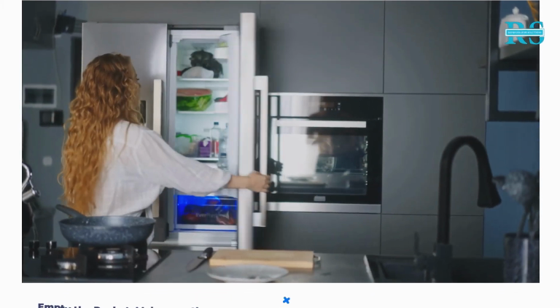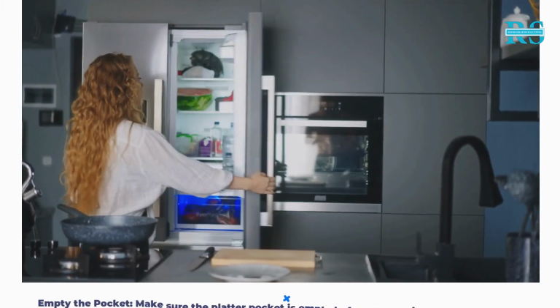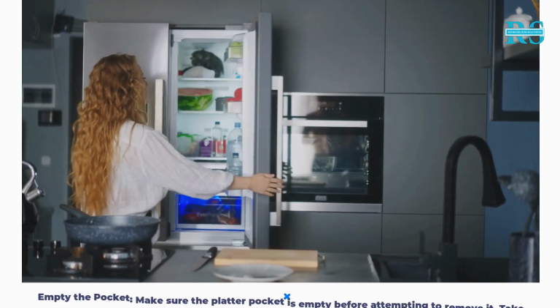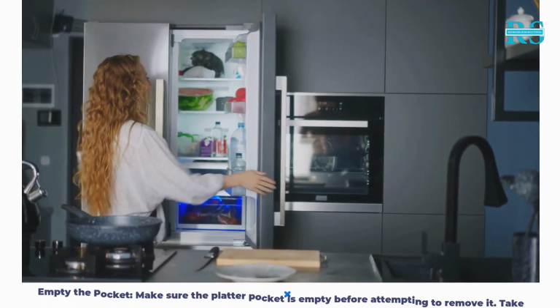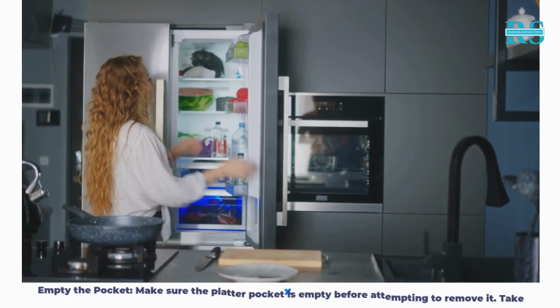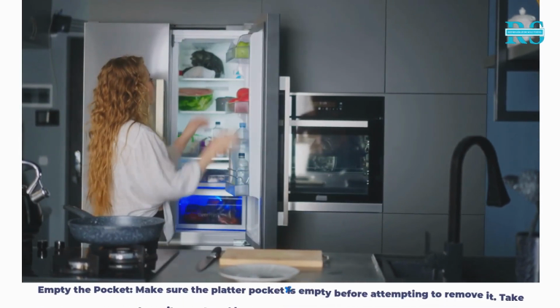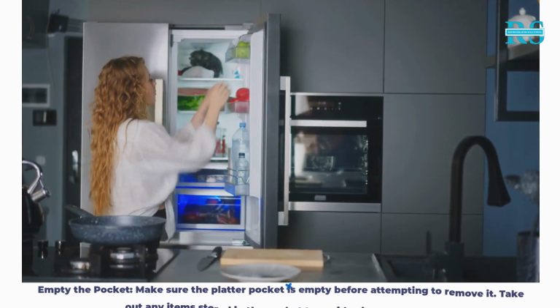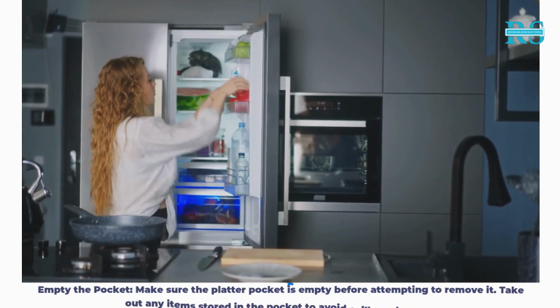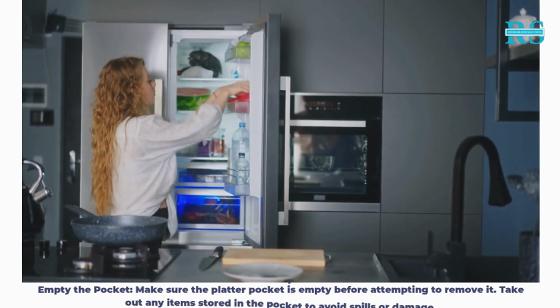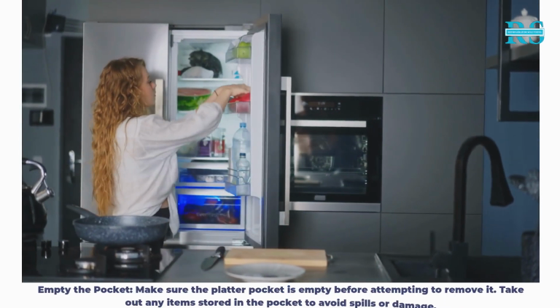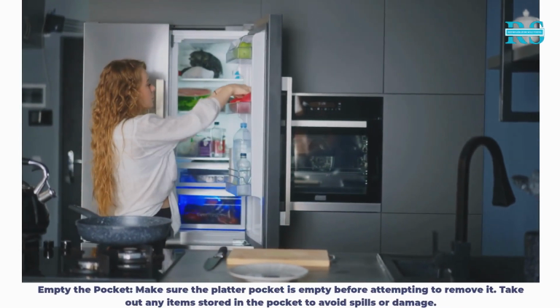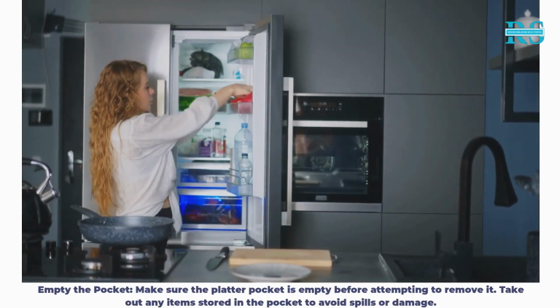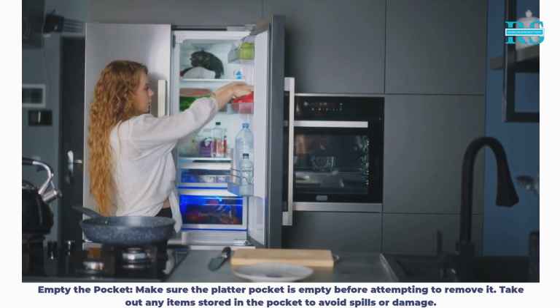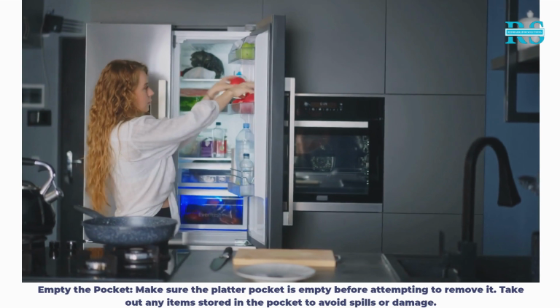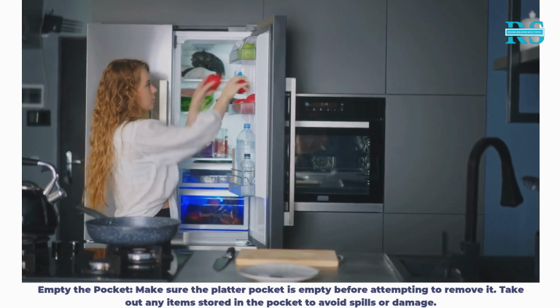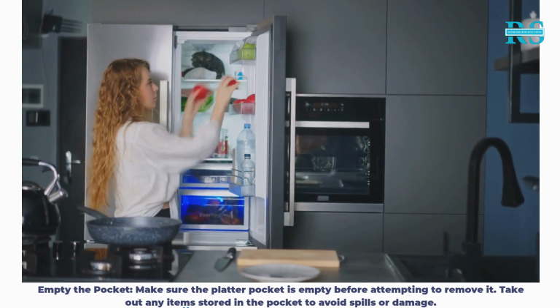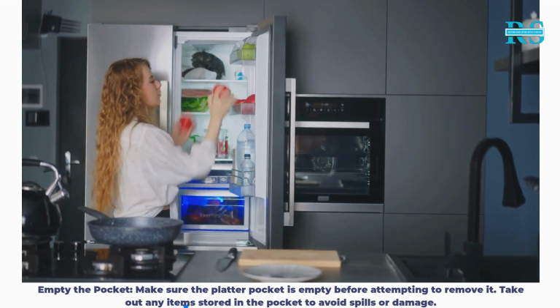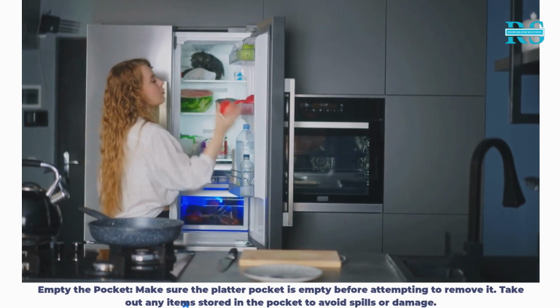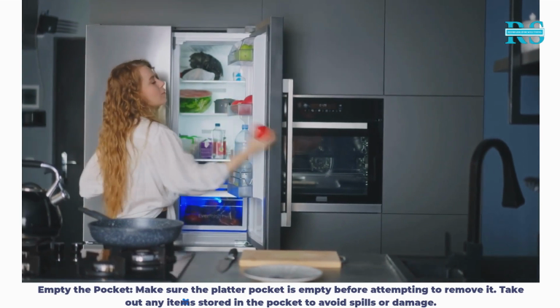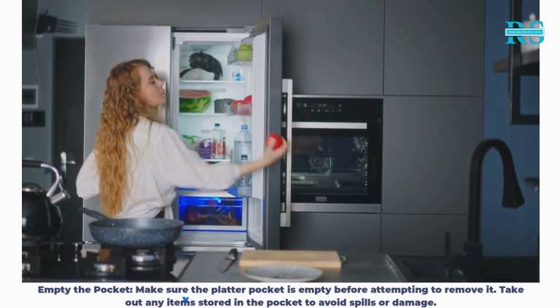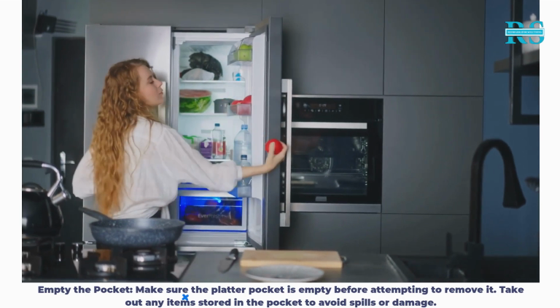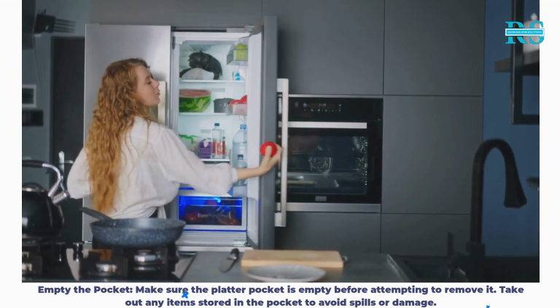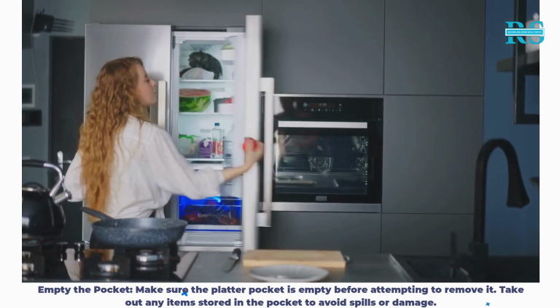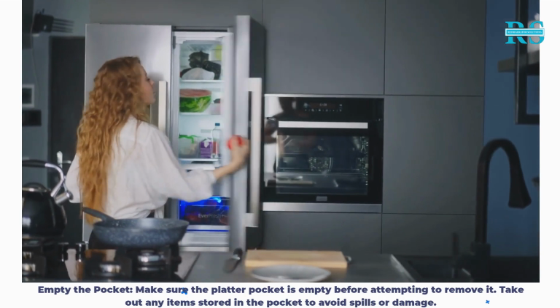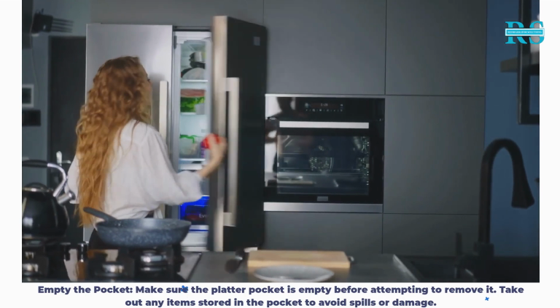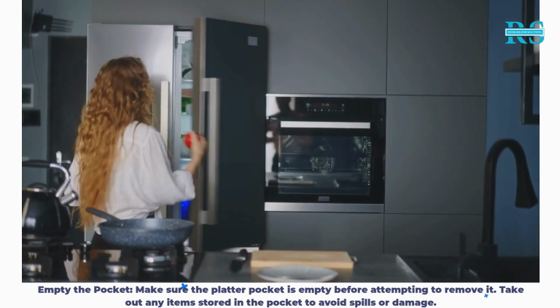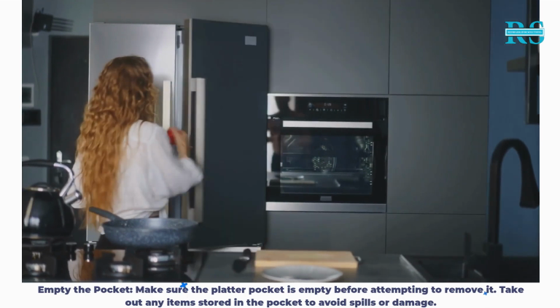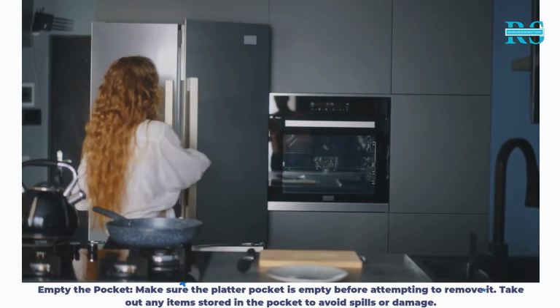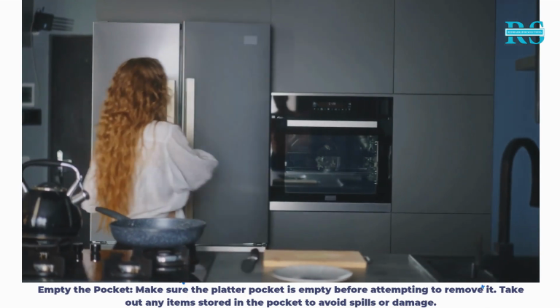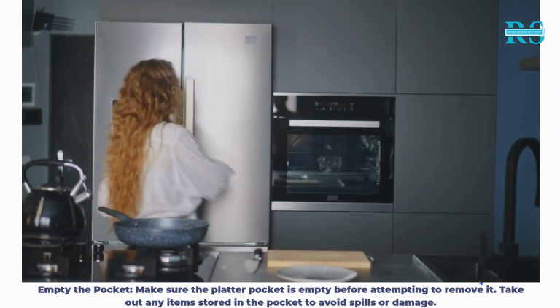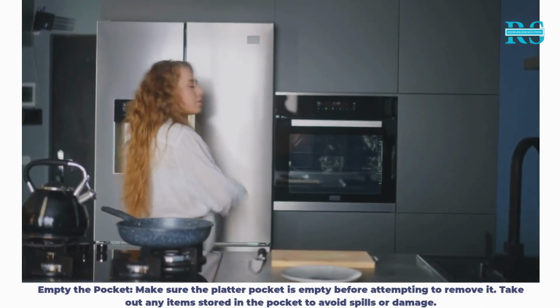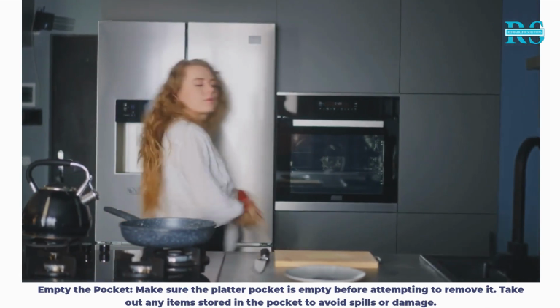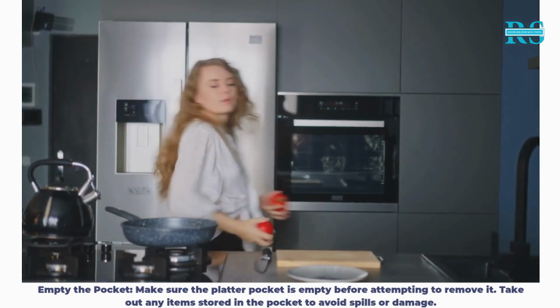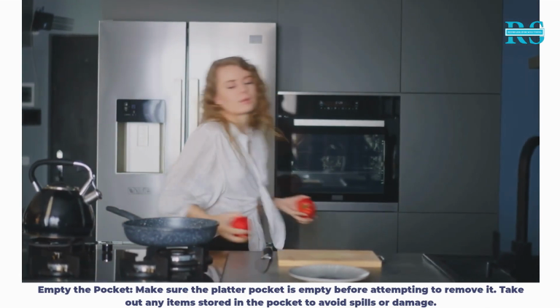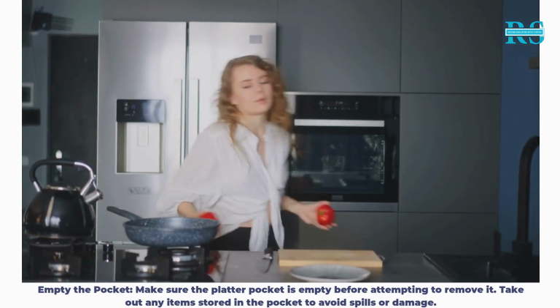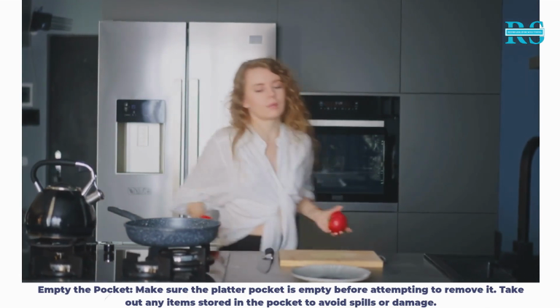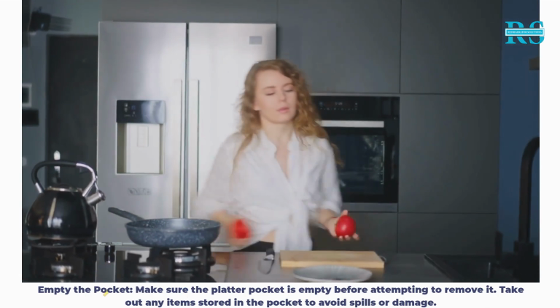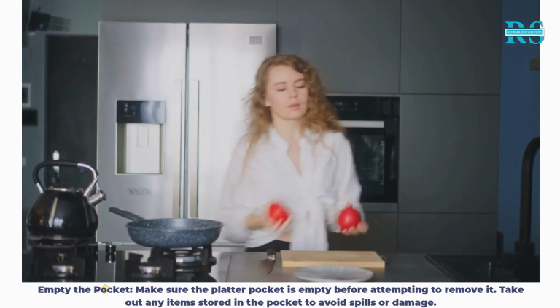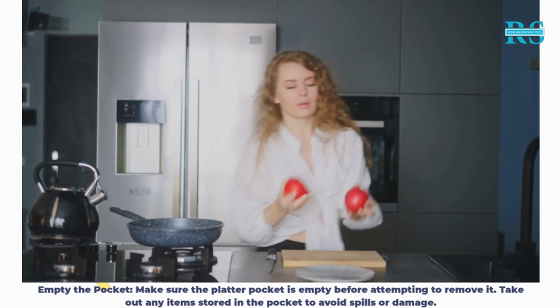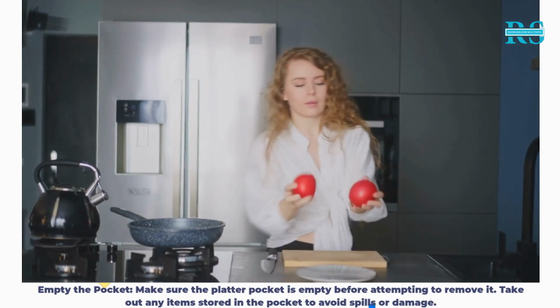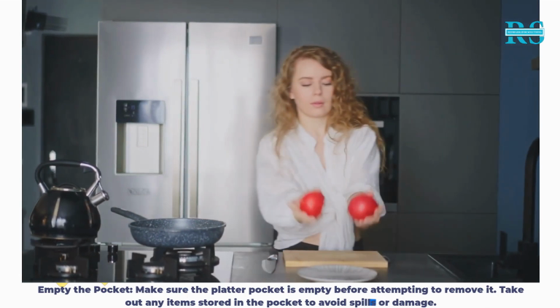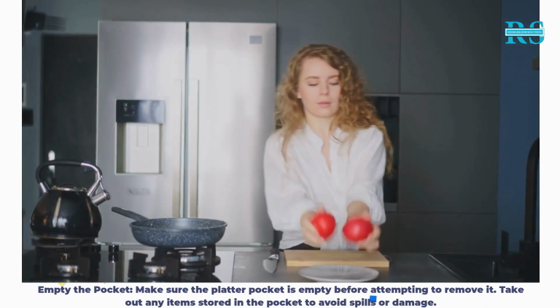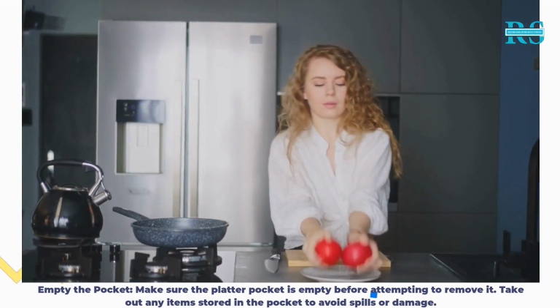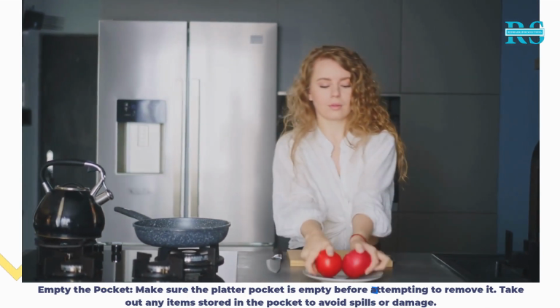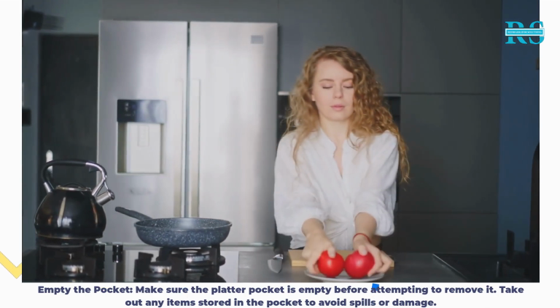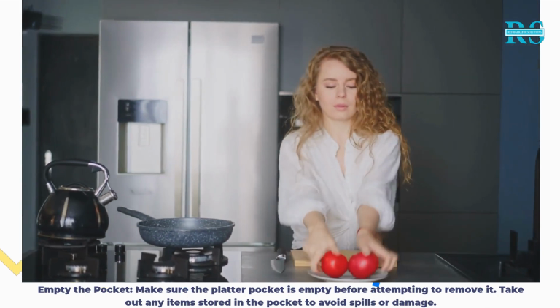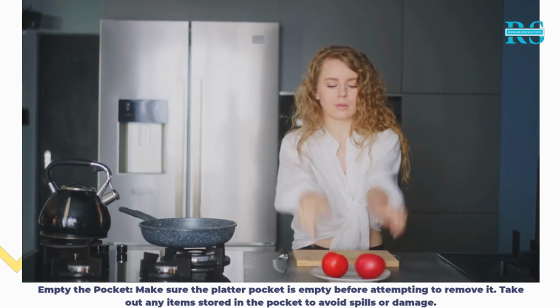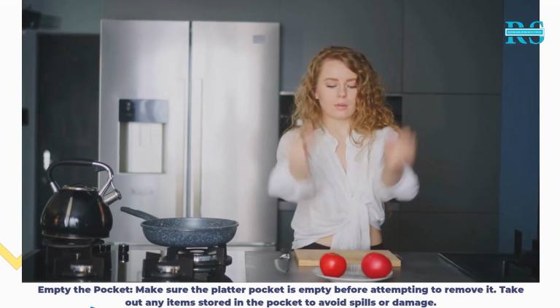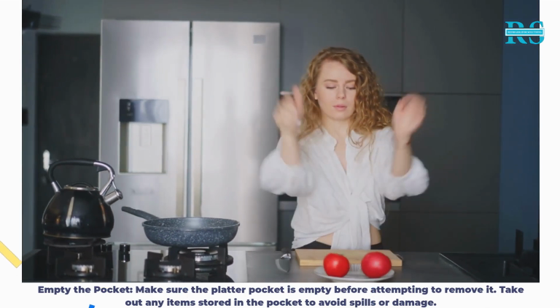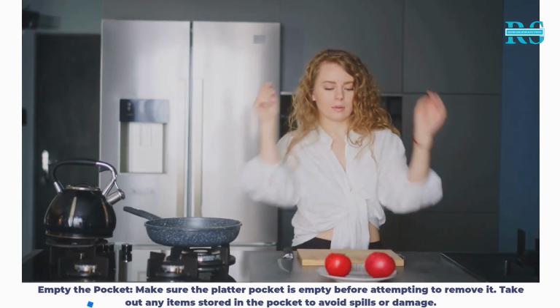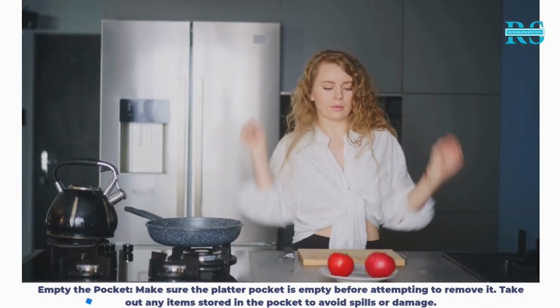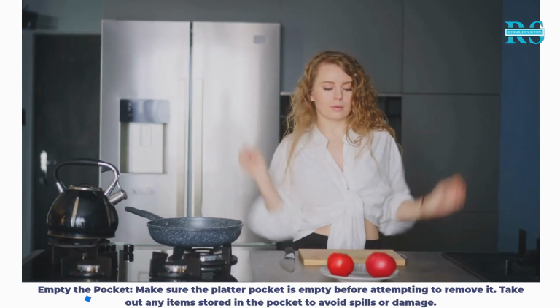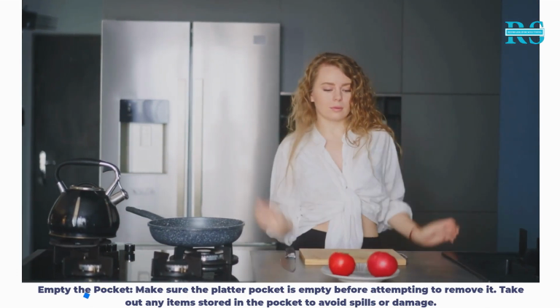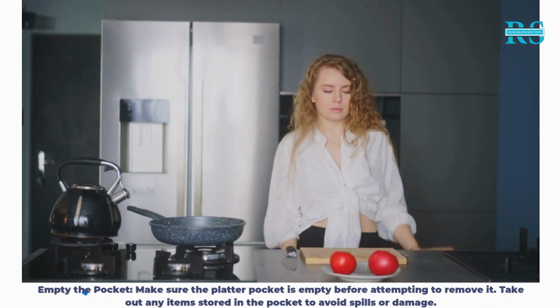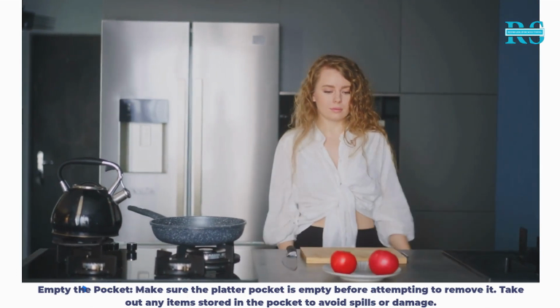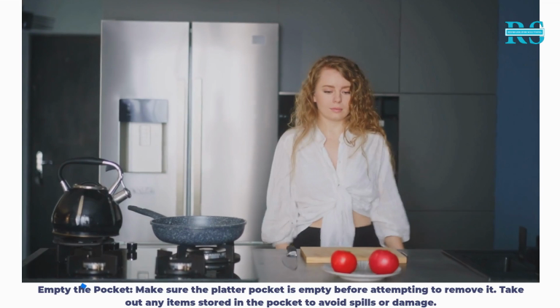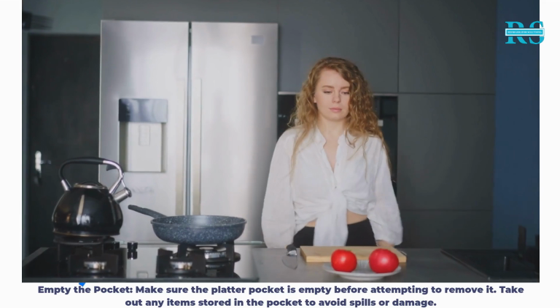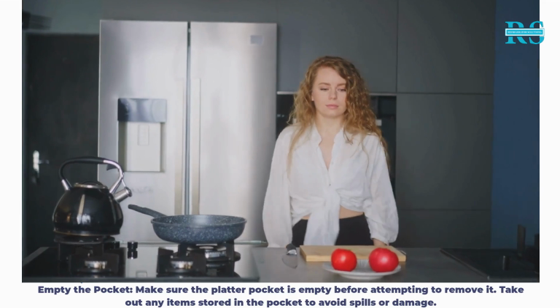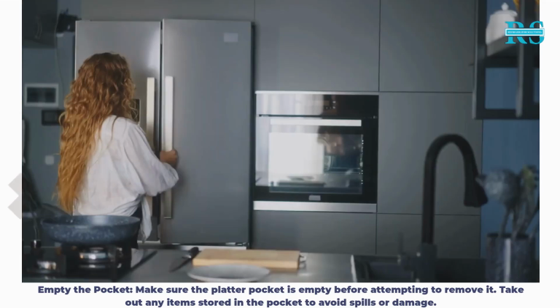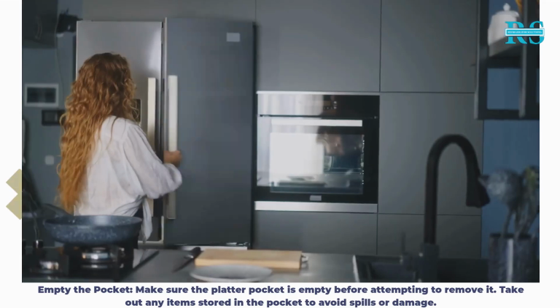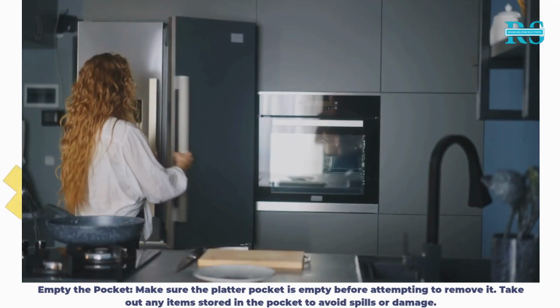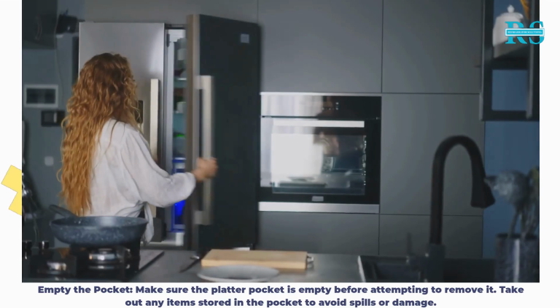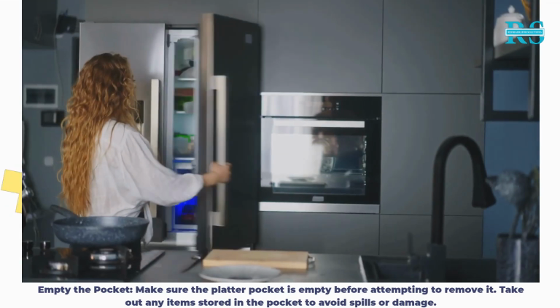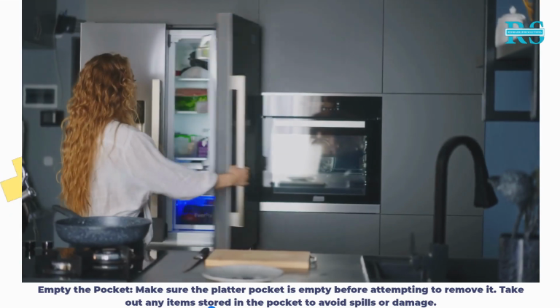Step 1: Empty the pocket. Make sure the platter pocket is empty before attempting to remove it. Take out any items stored in the pocket to avoid spills or damage.